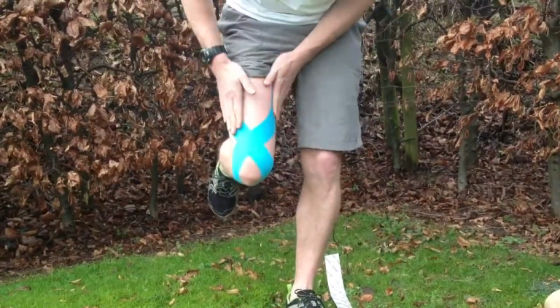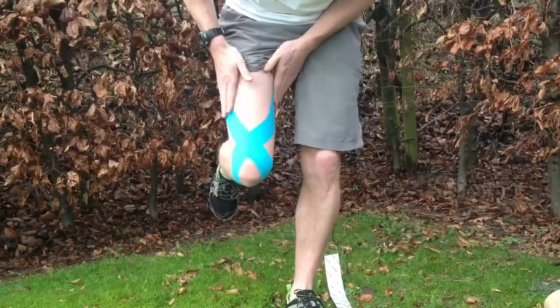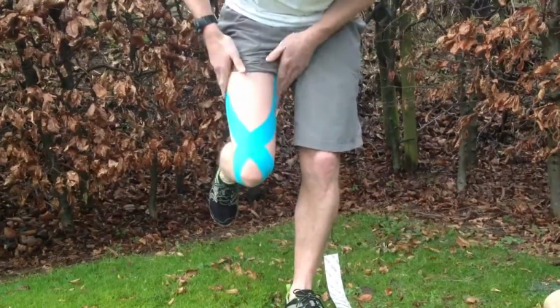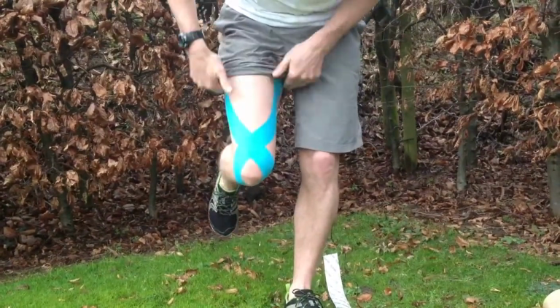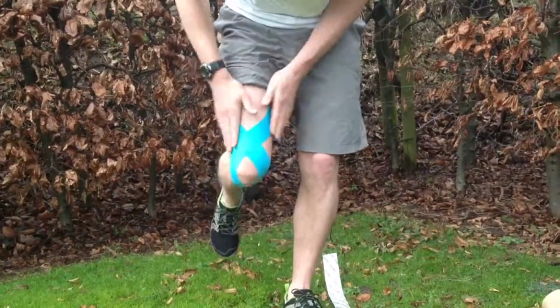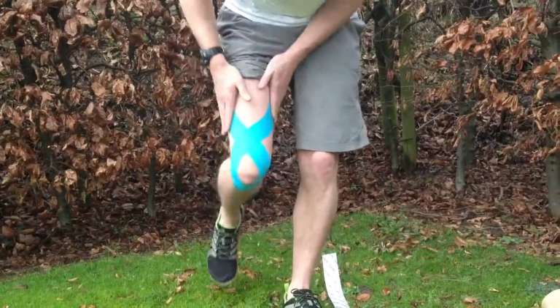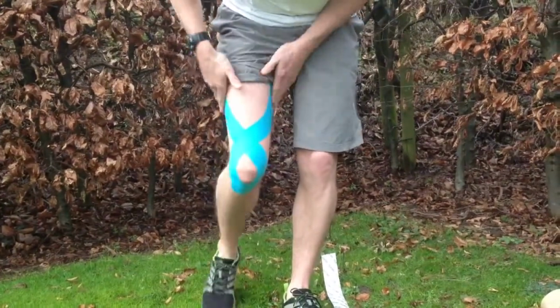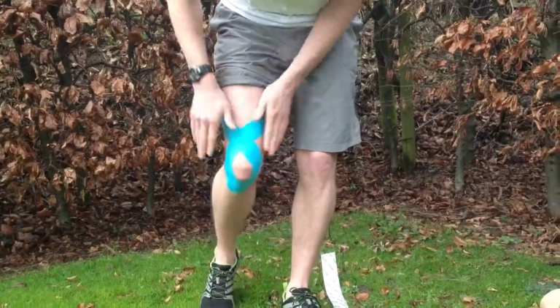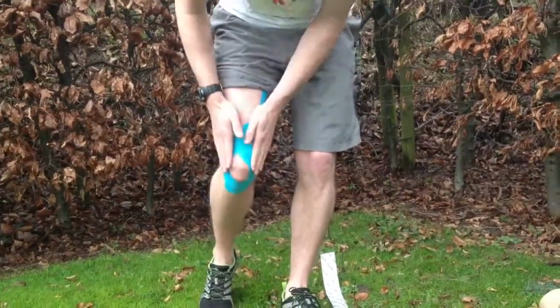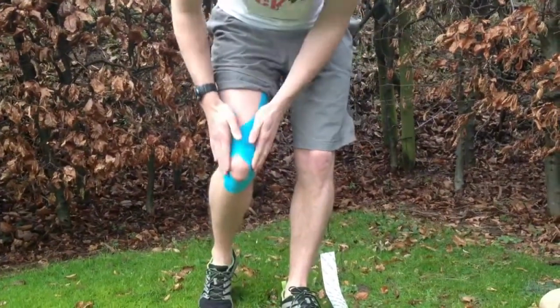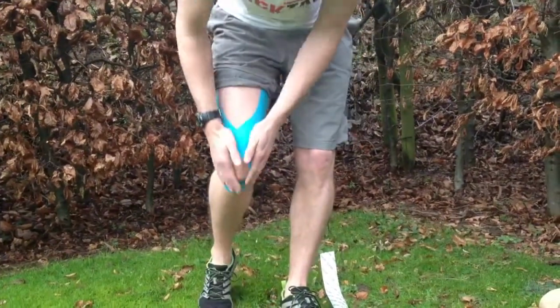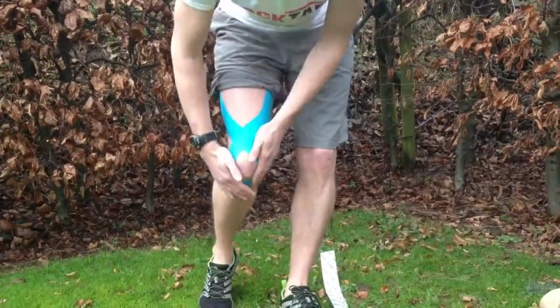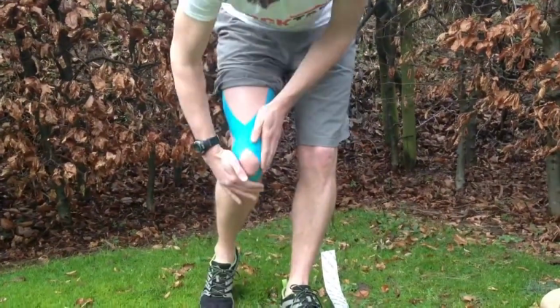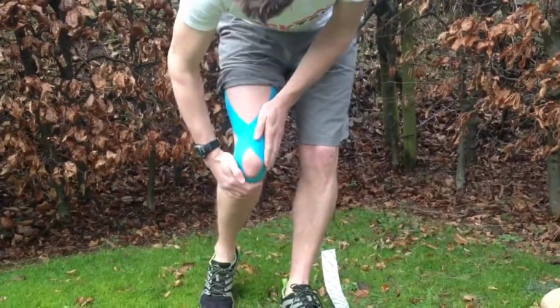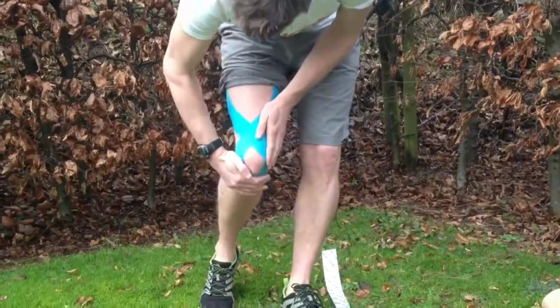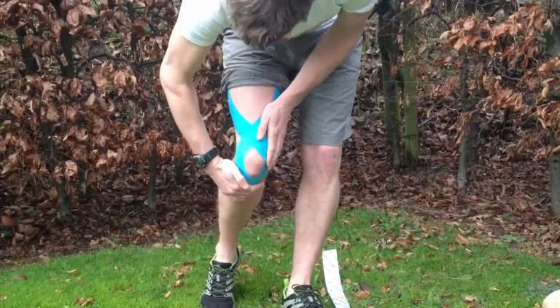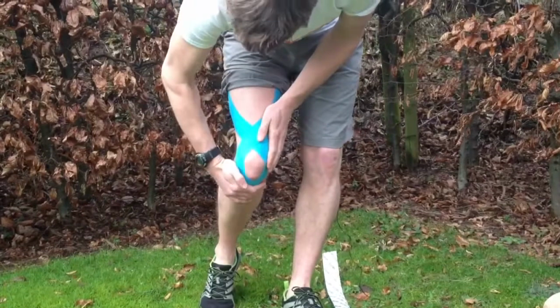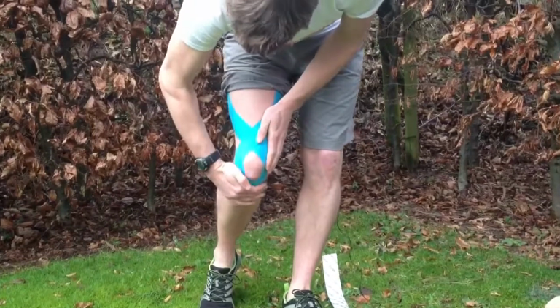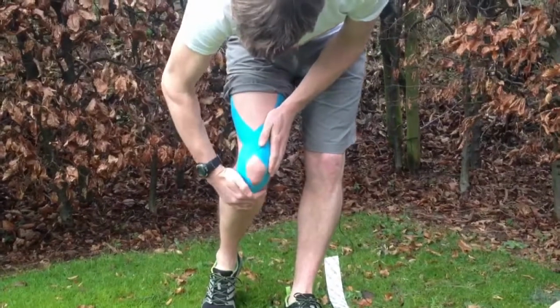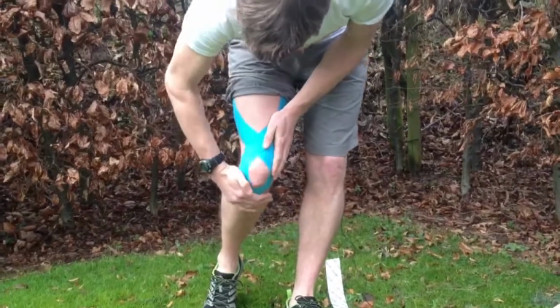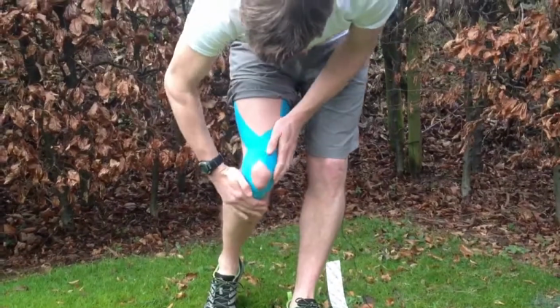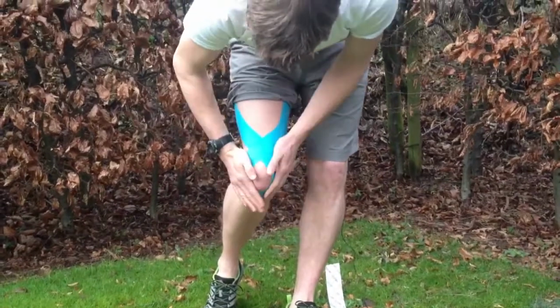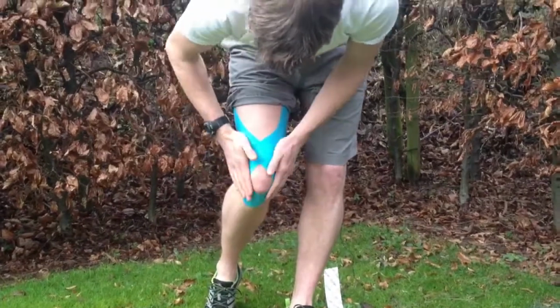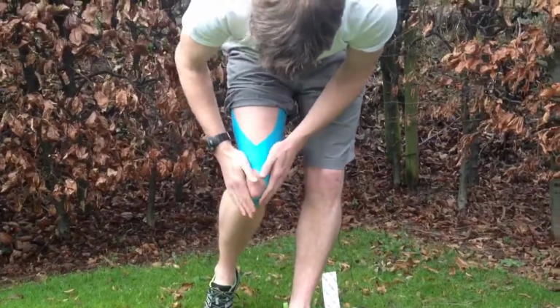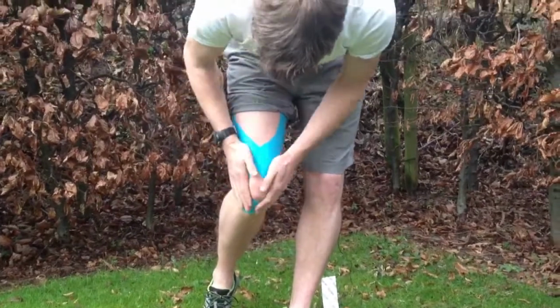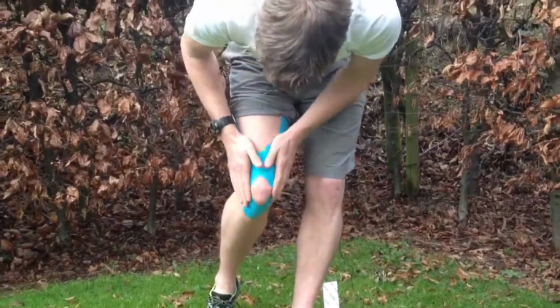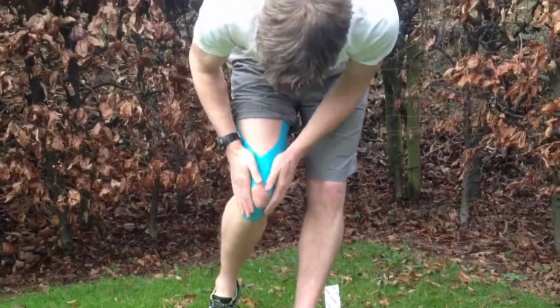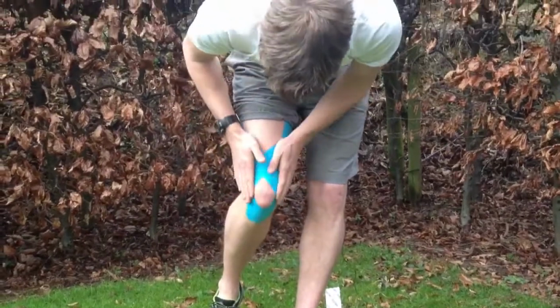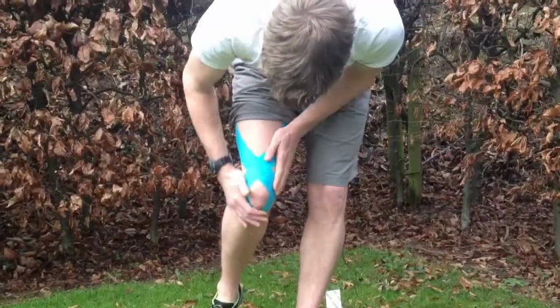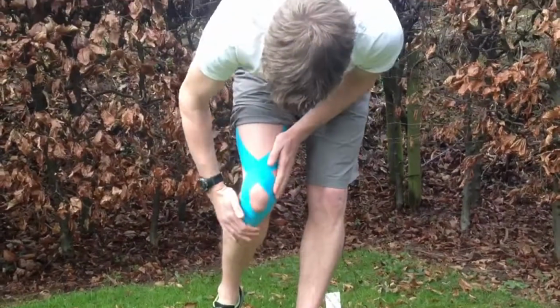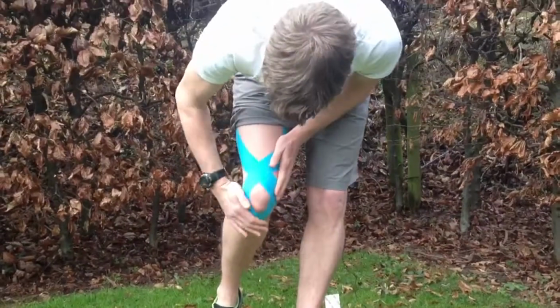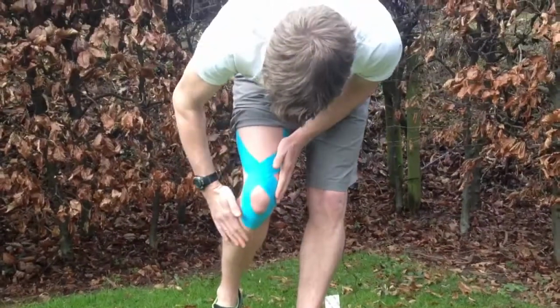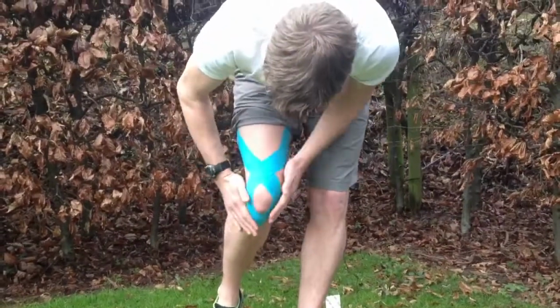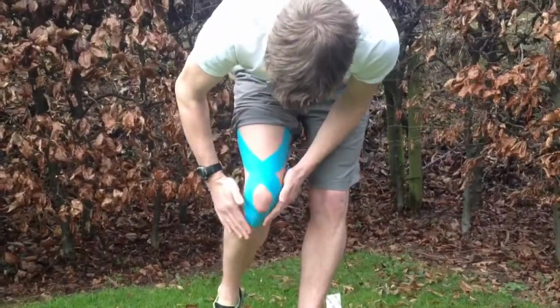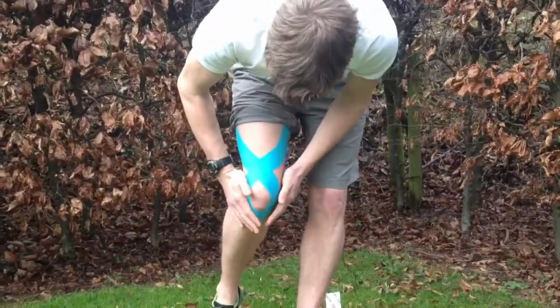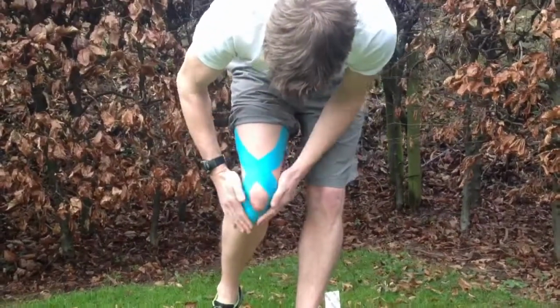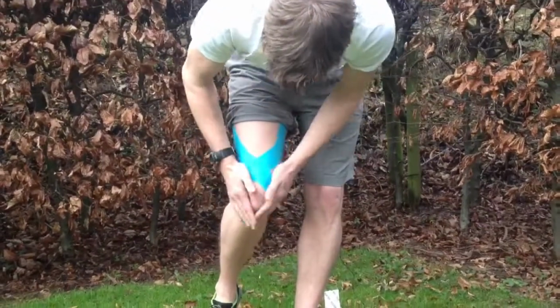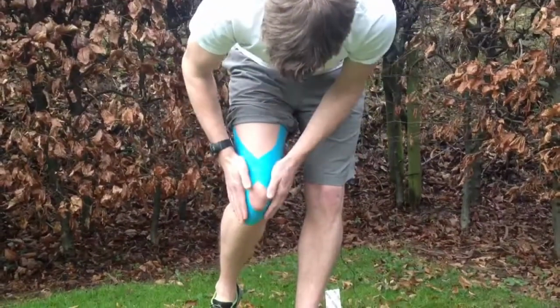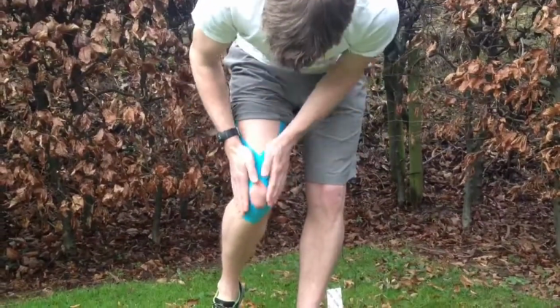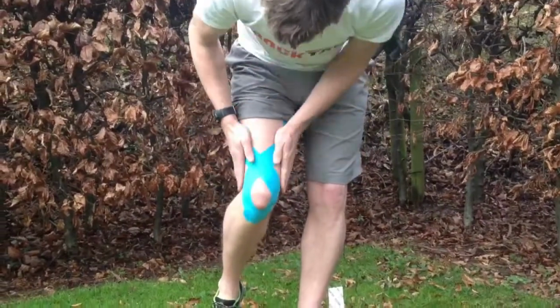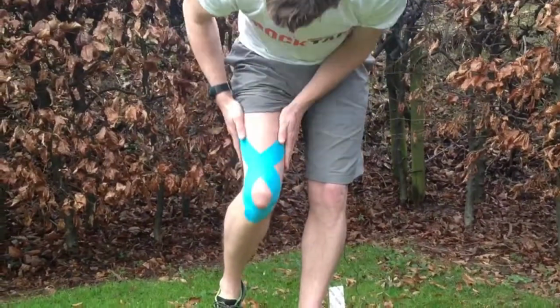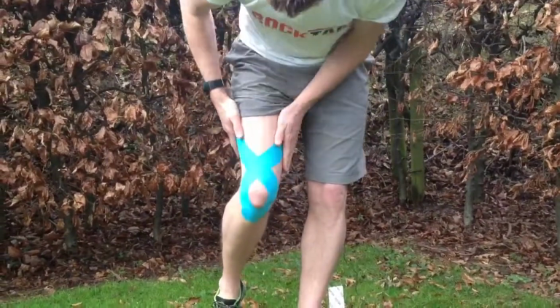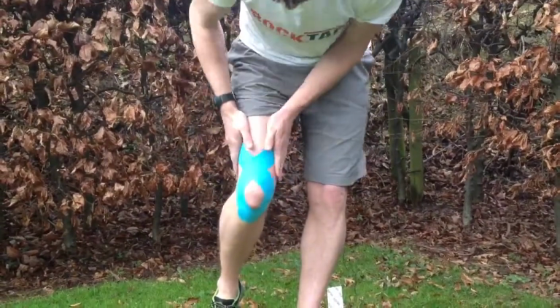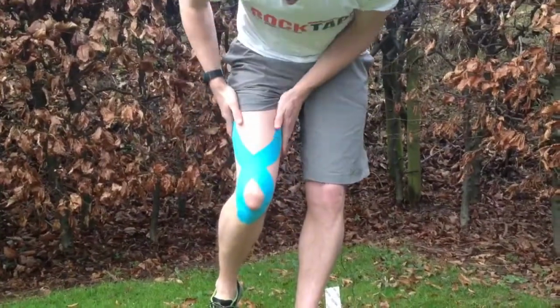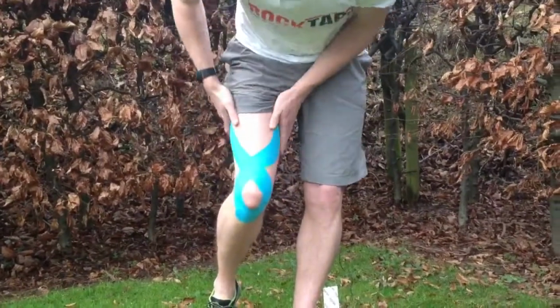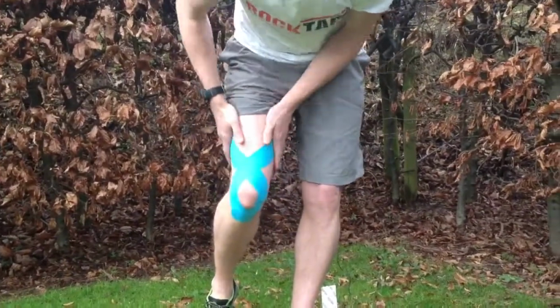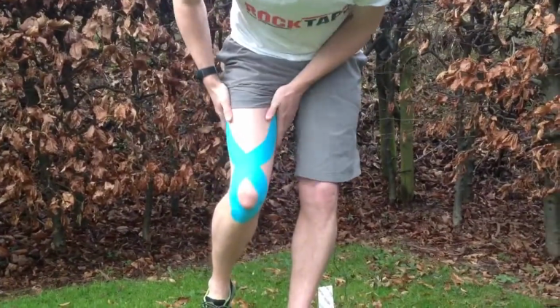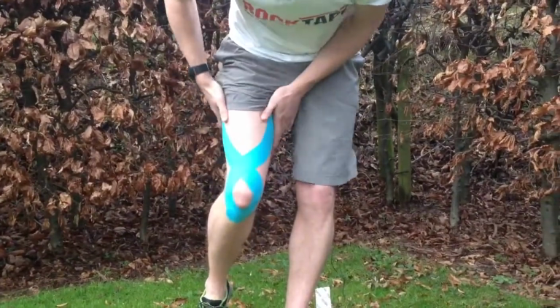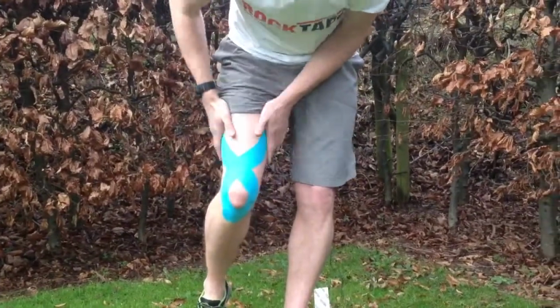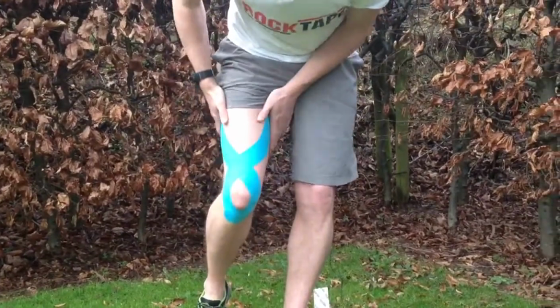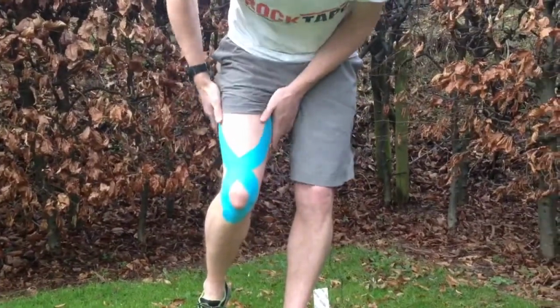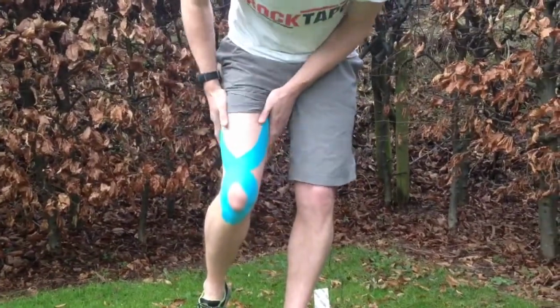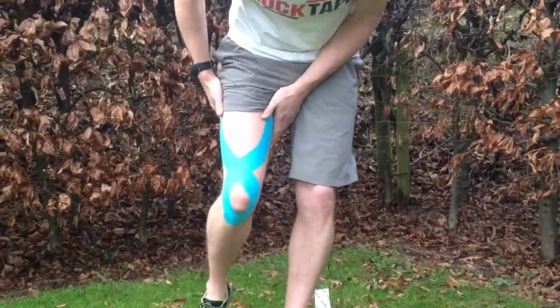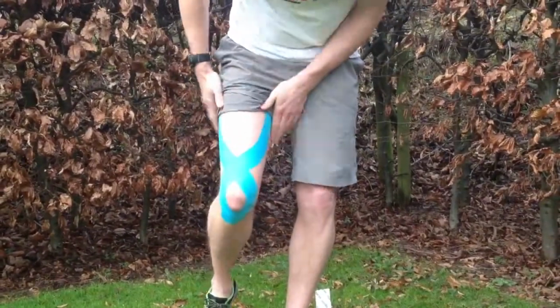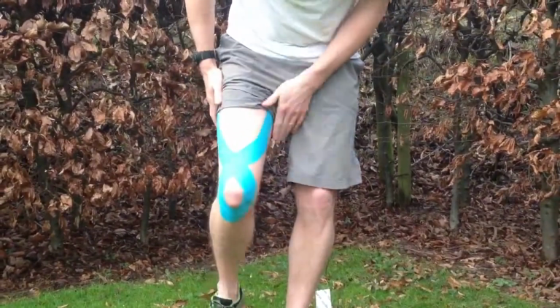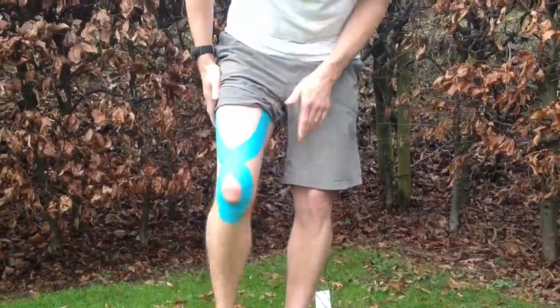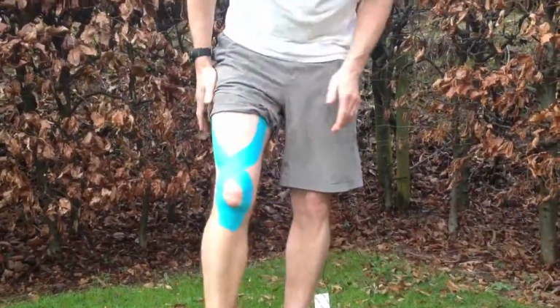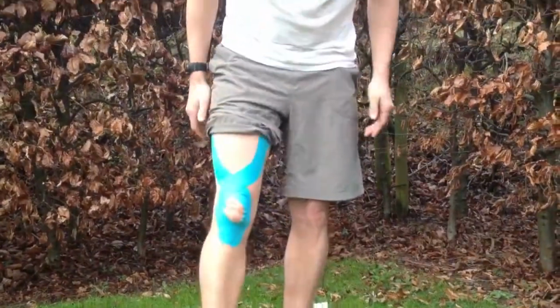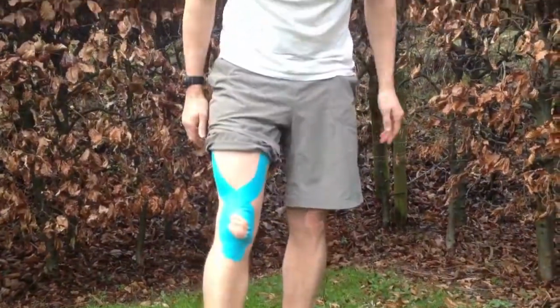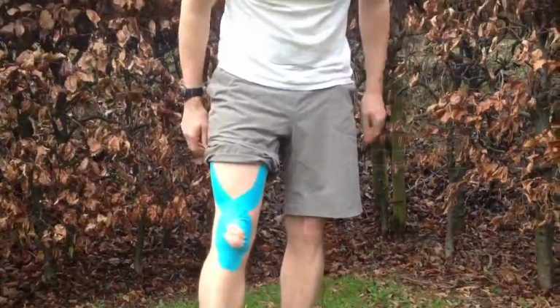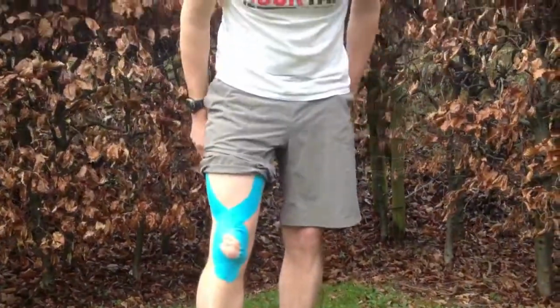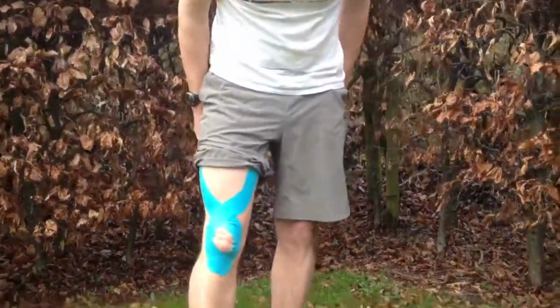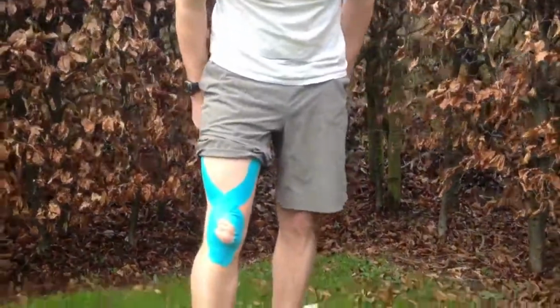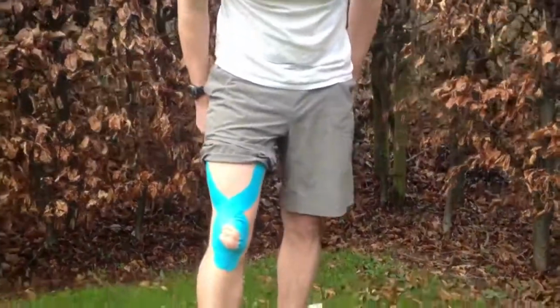Give the whole thing a really good rub all over to activate the glue and make sure you get a good stick. And that's ready to go.